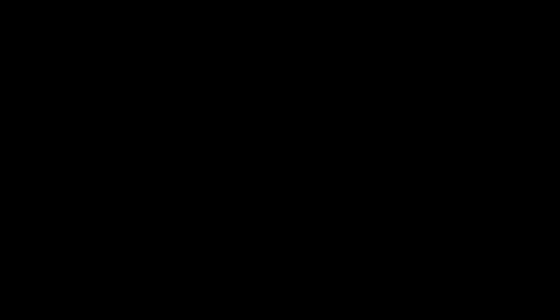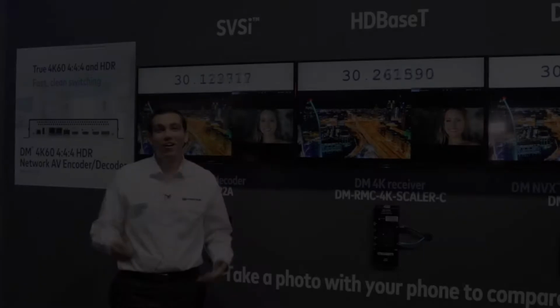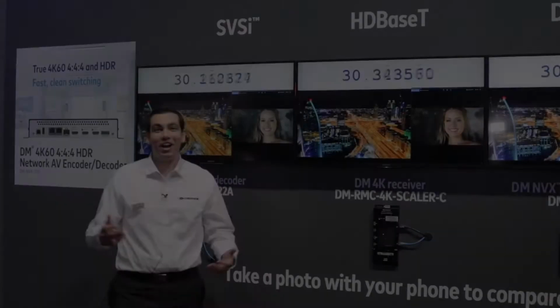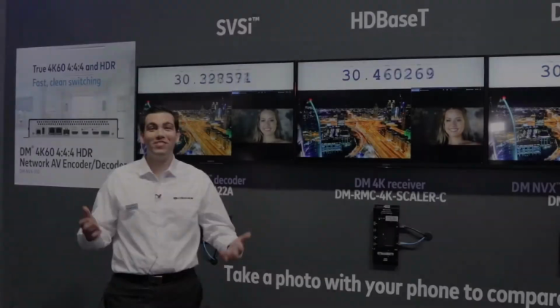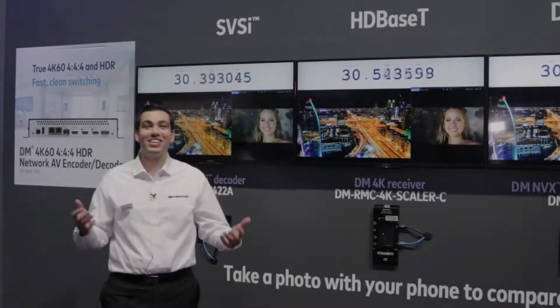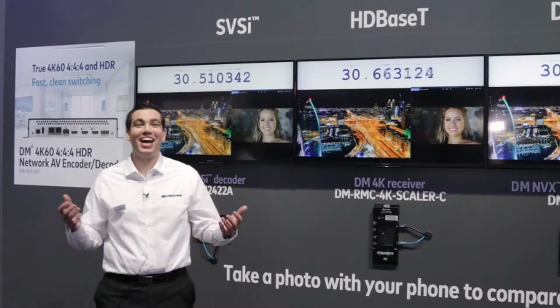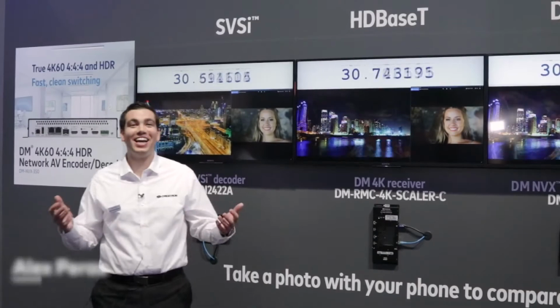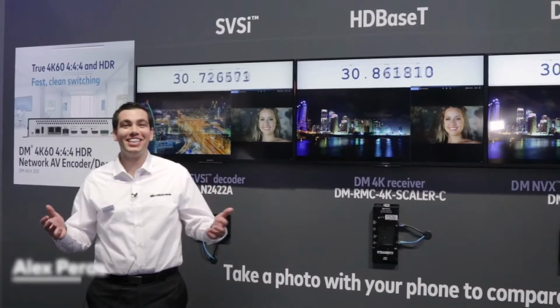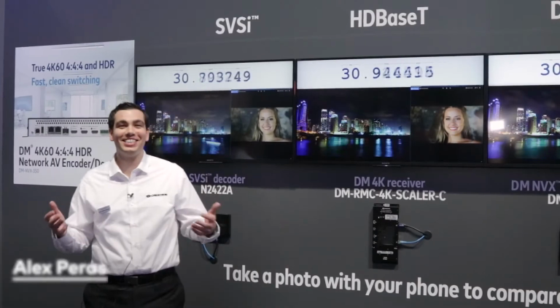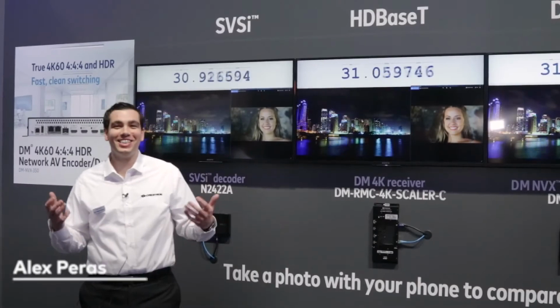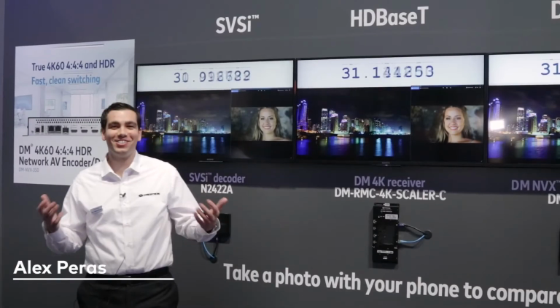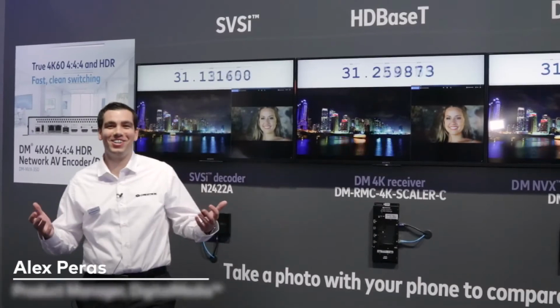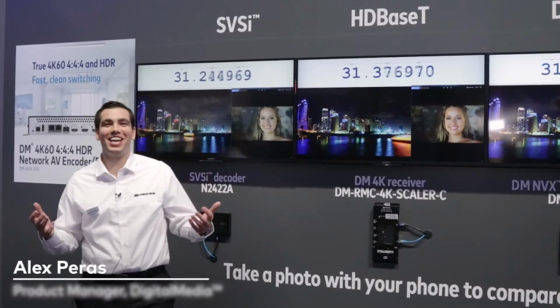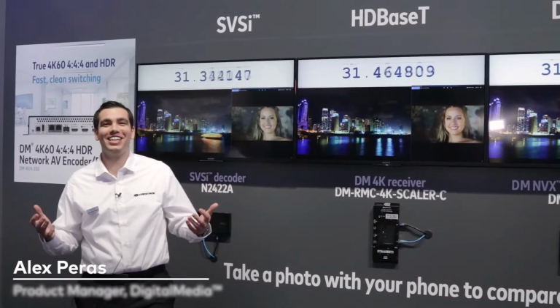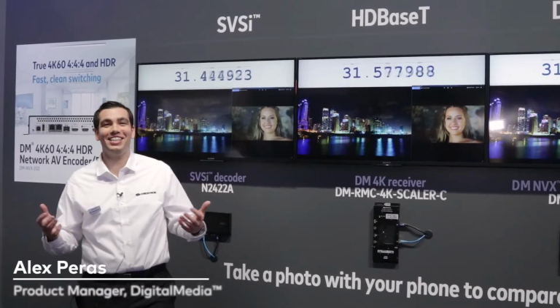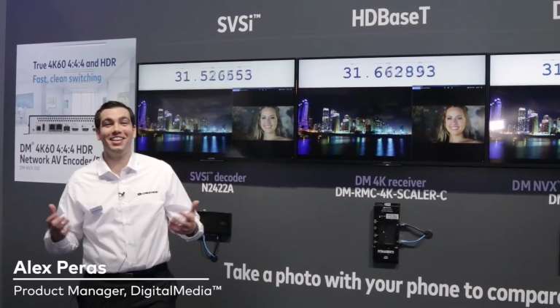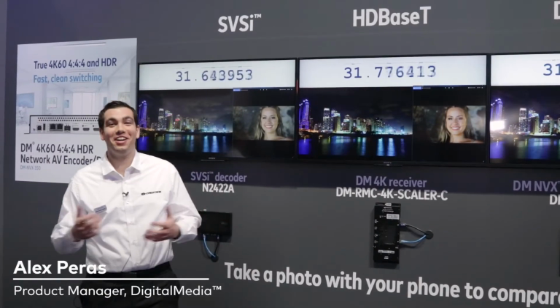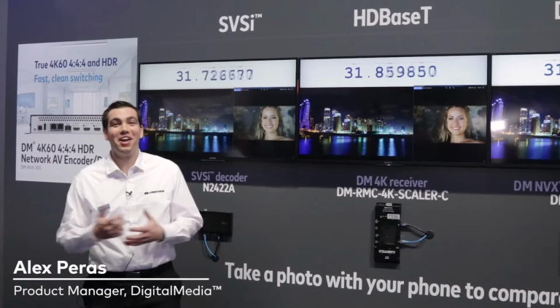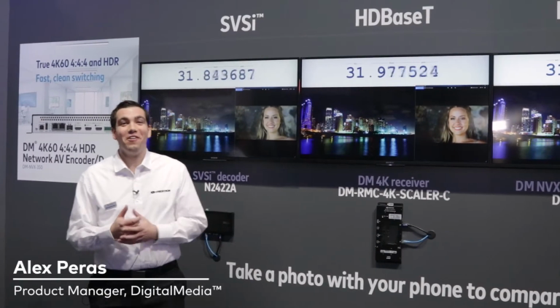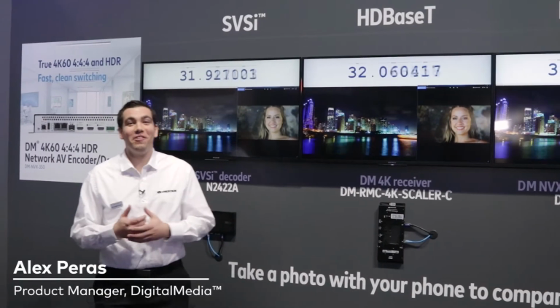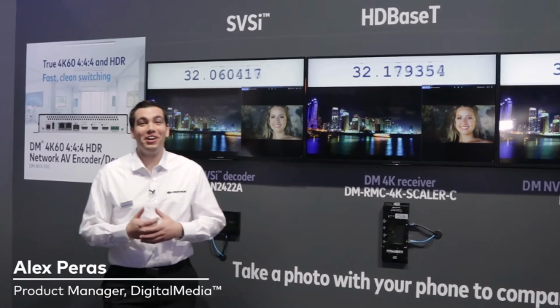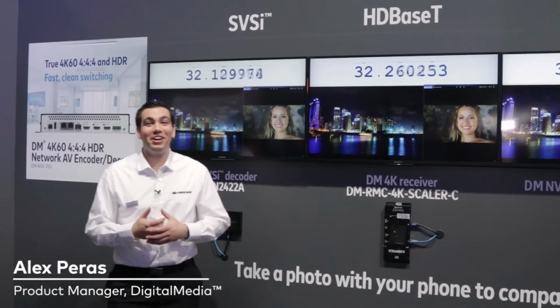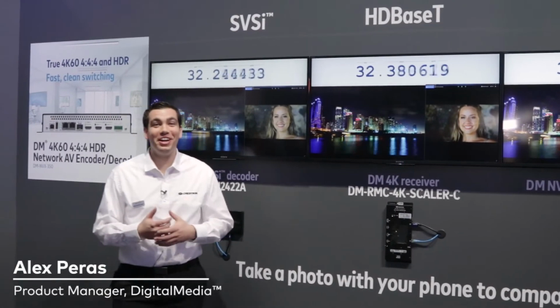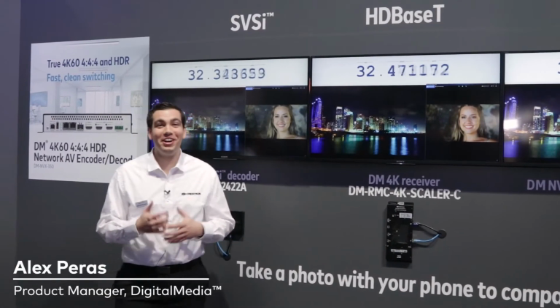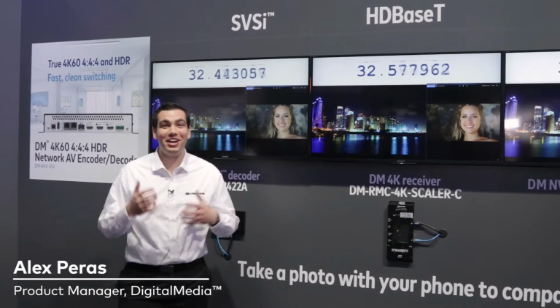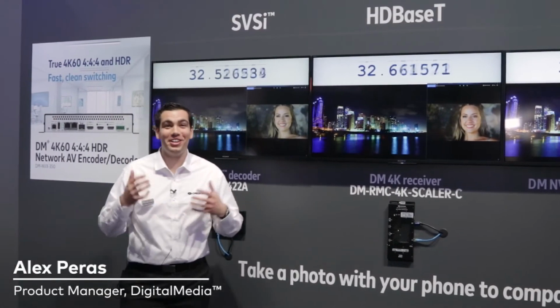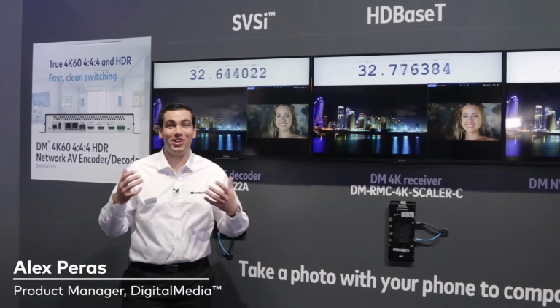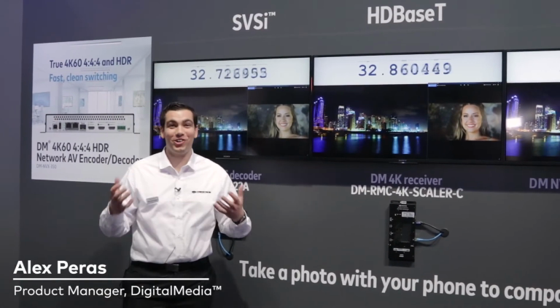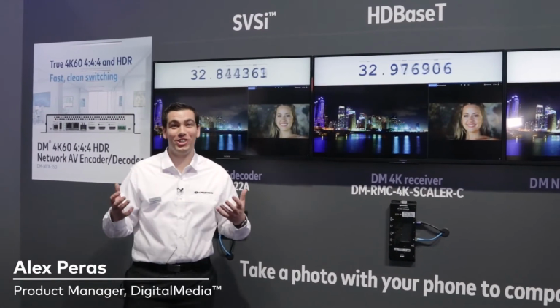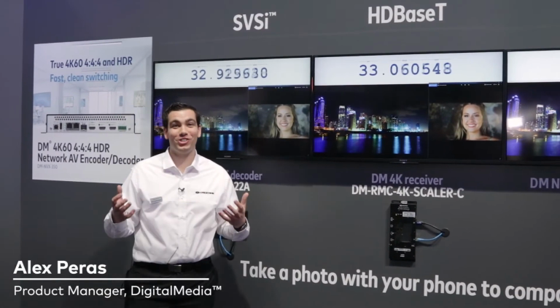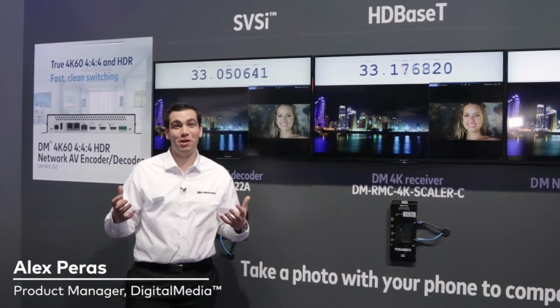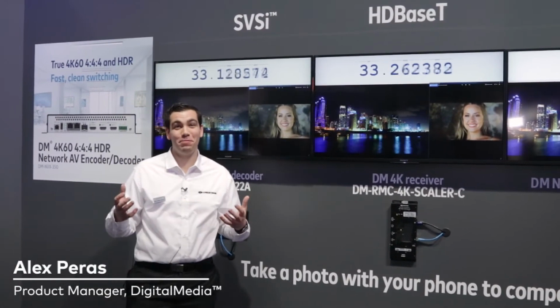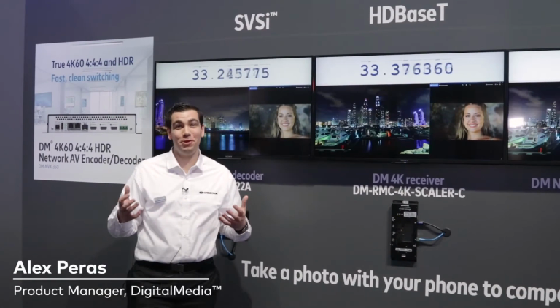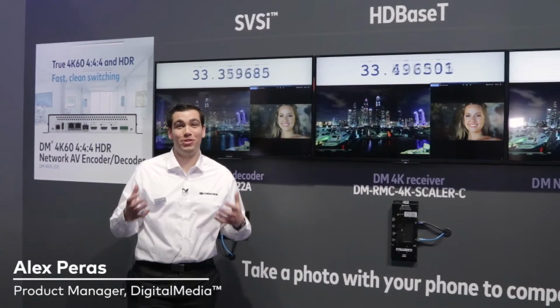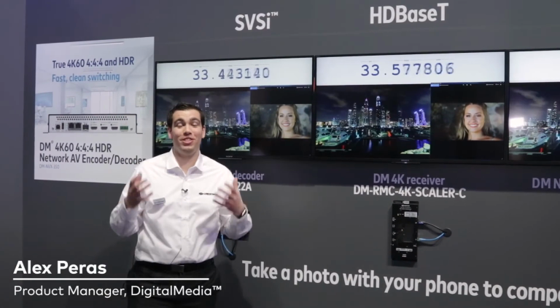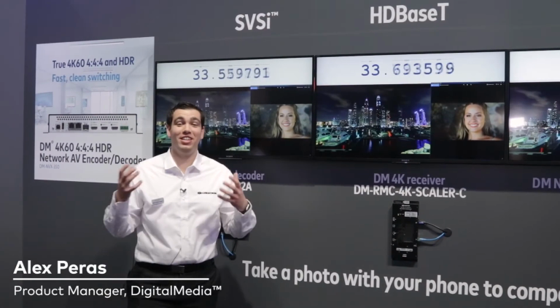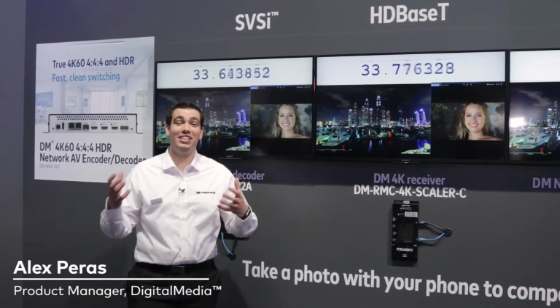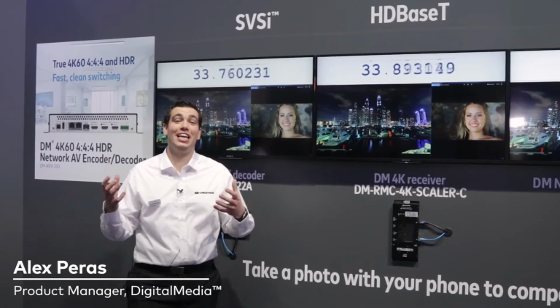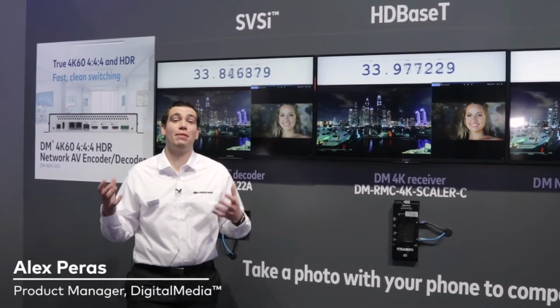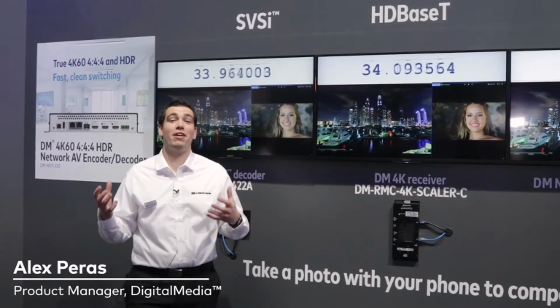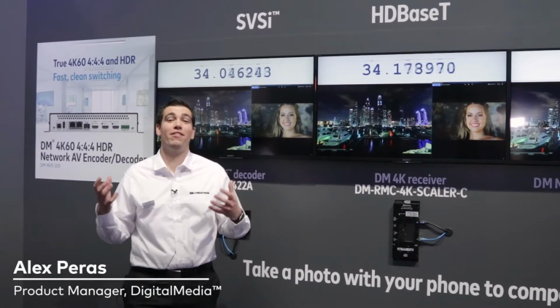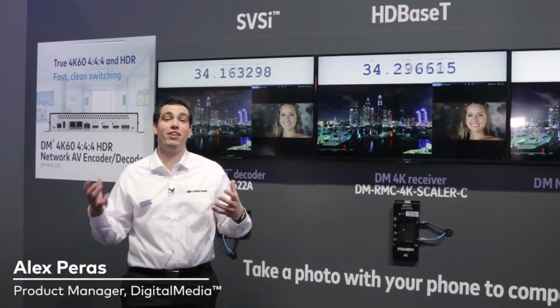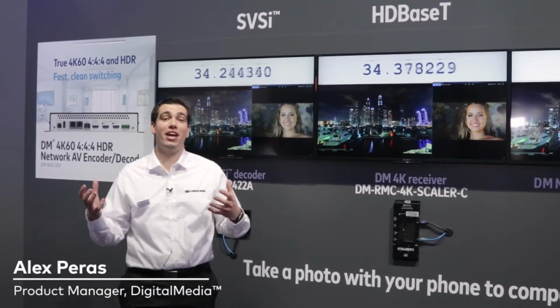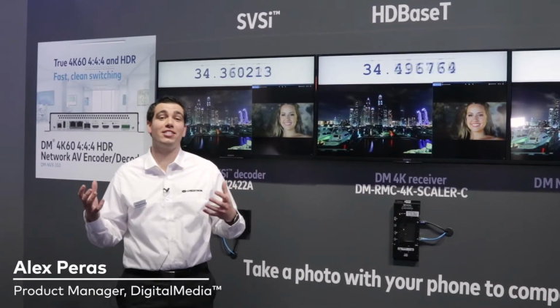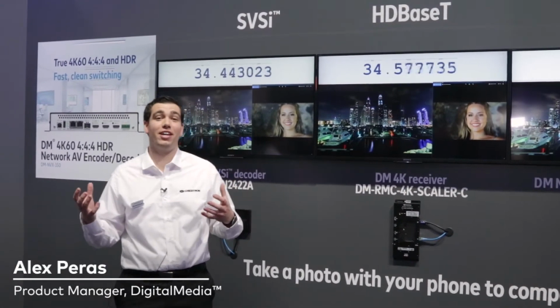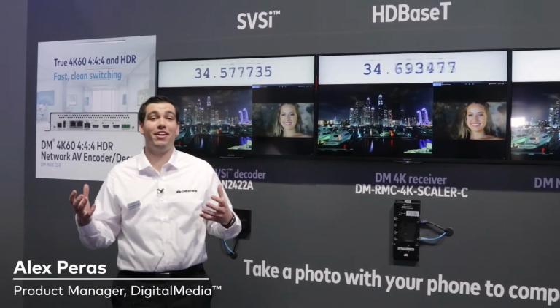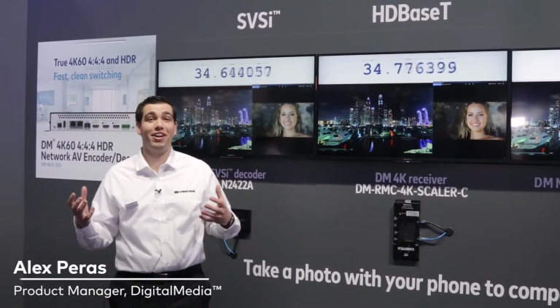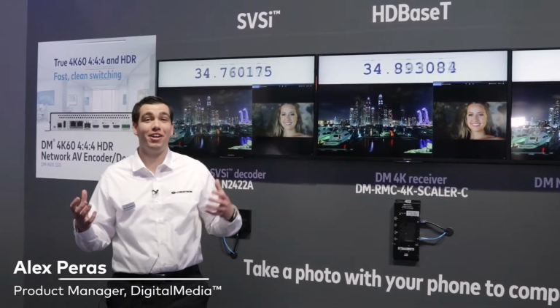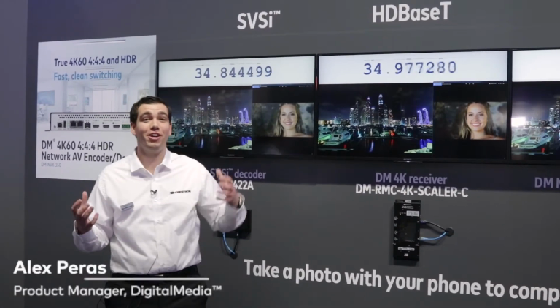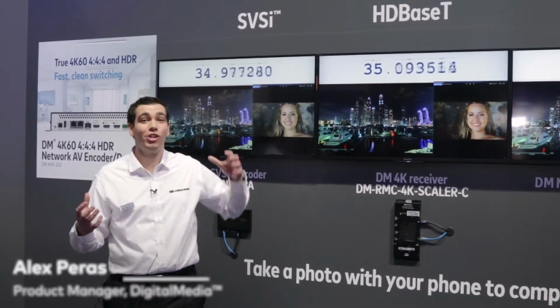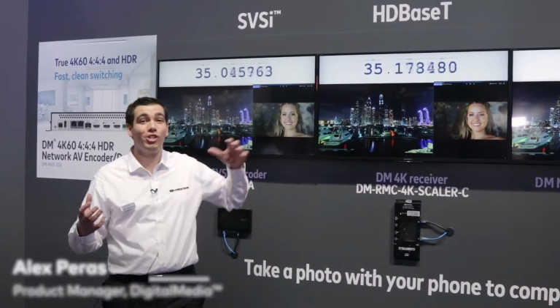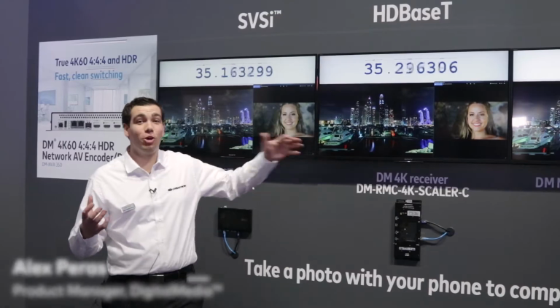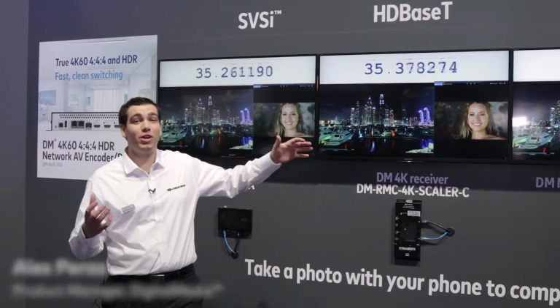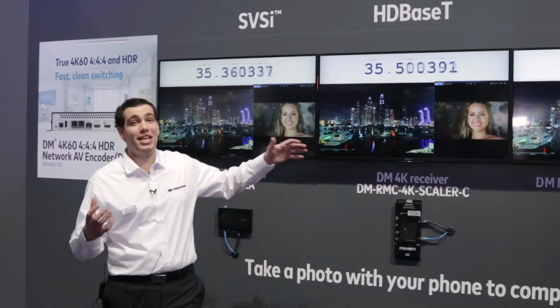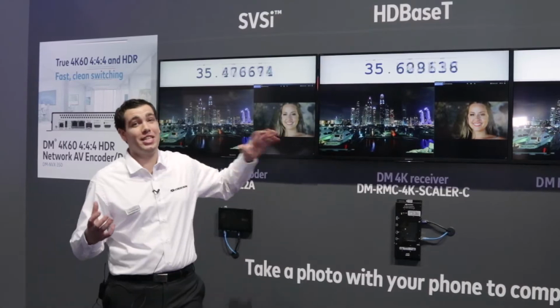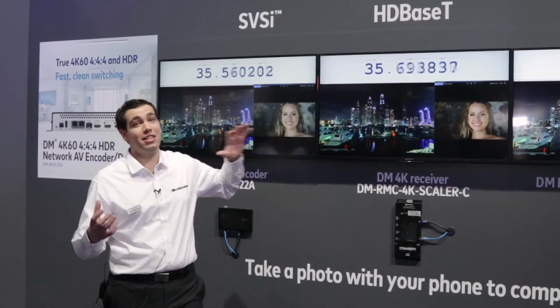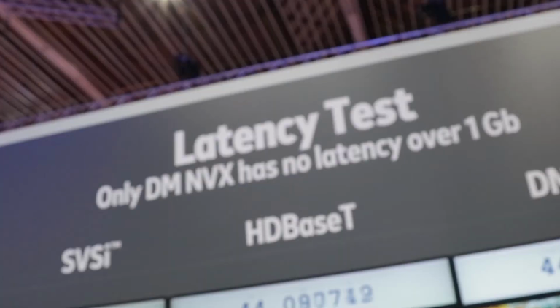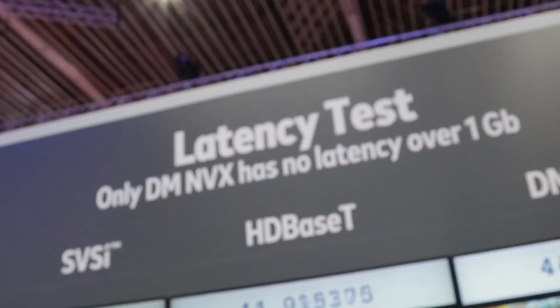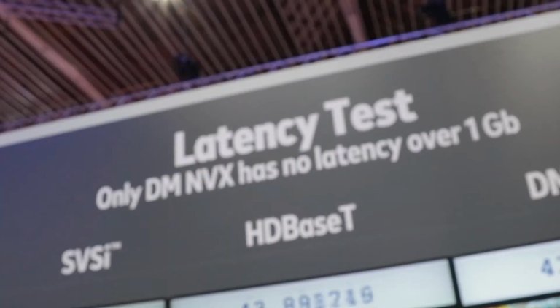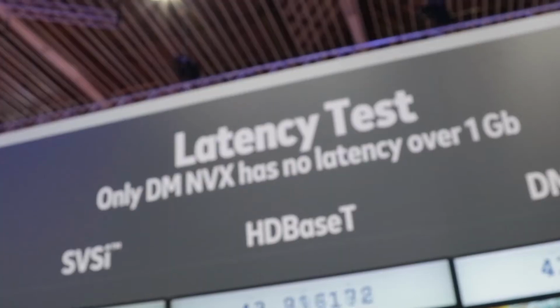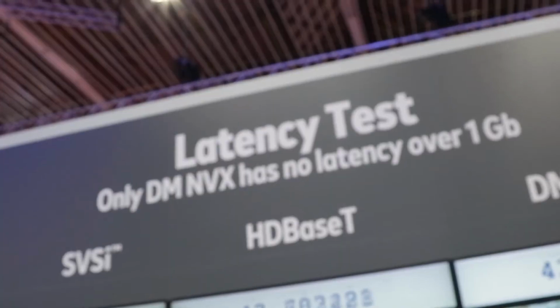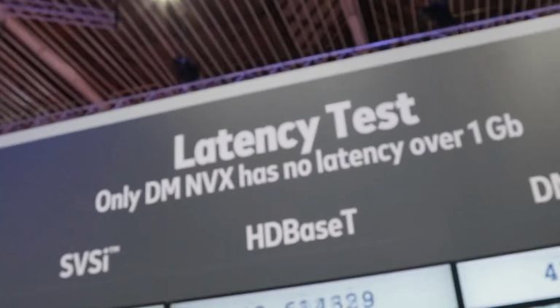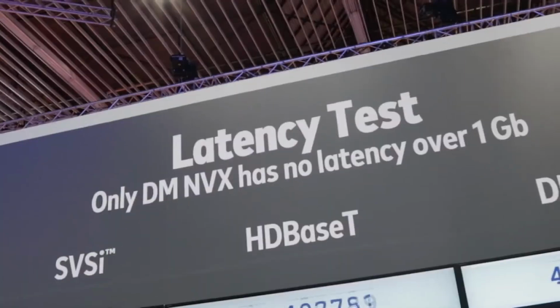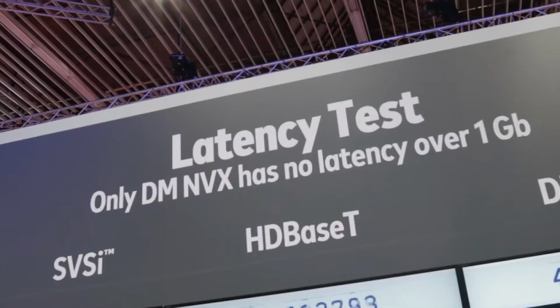Welcome to ISC 2018. We're here in the Crestron booth in the DM NVX area showcasing the latency test.